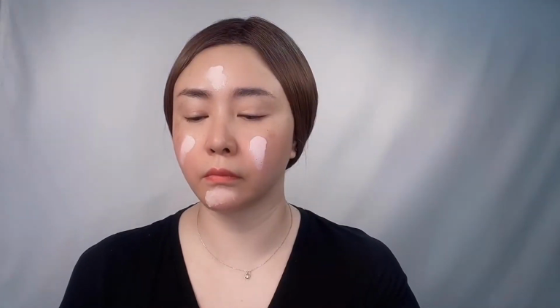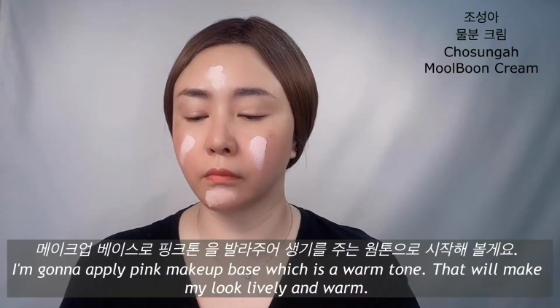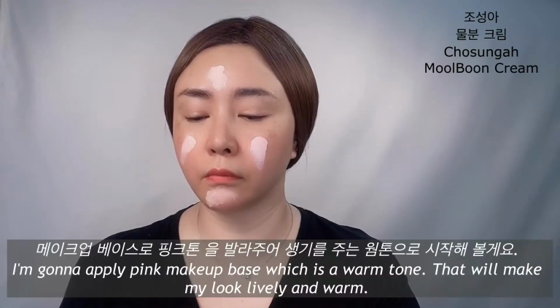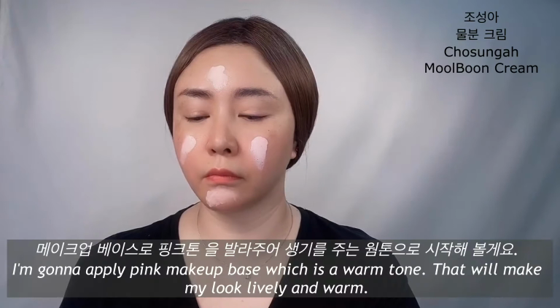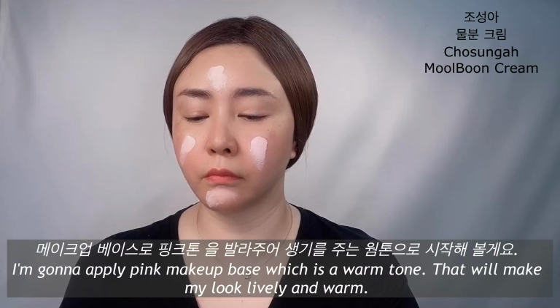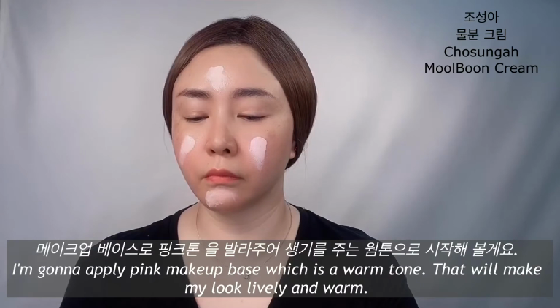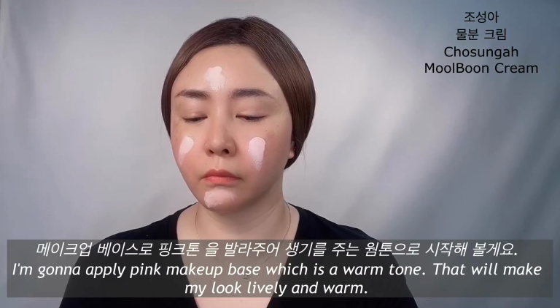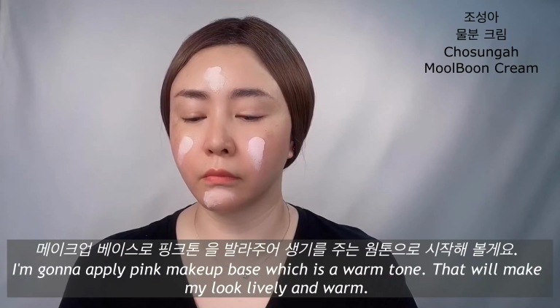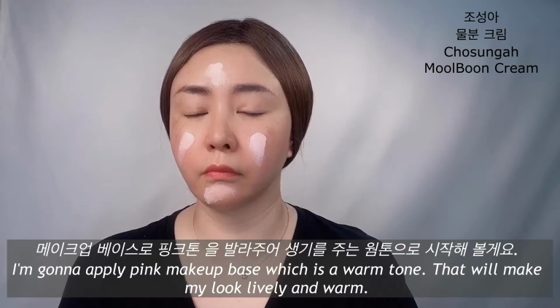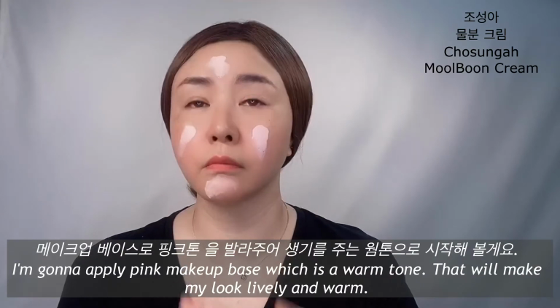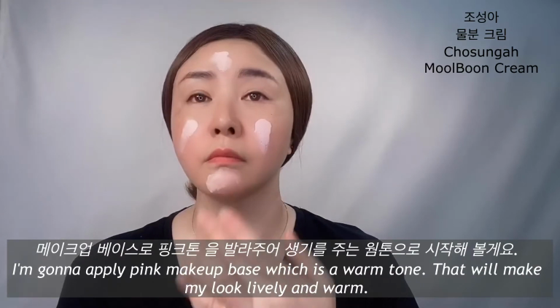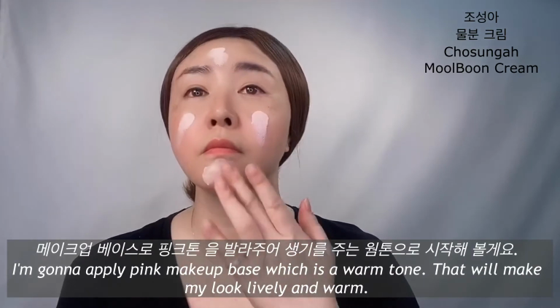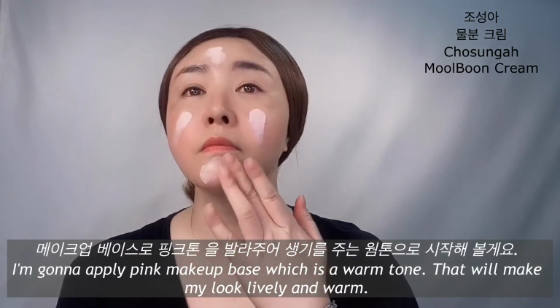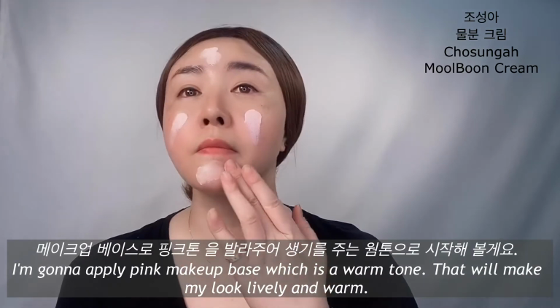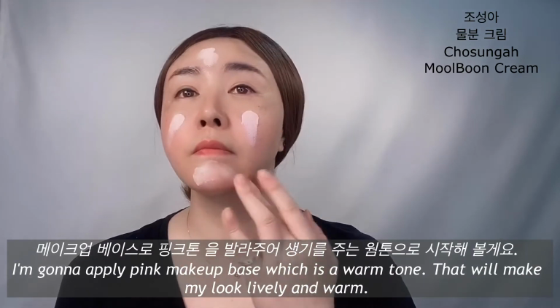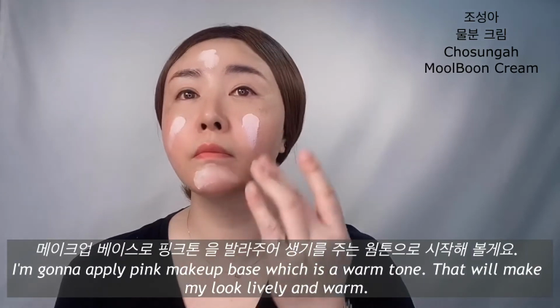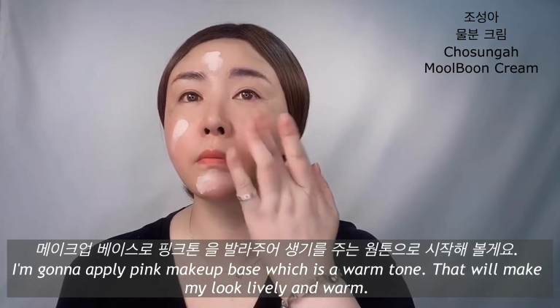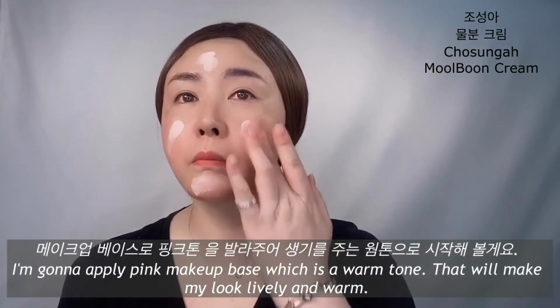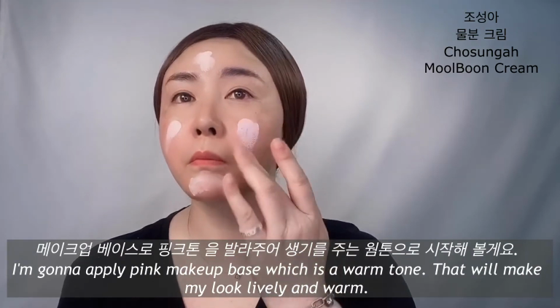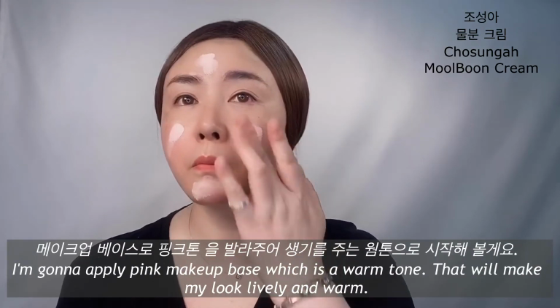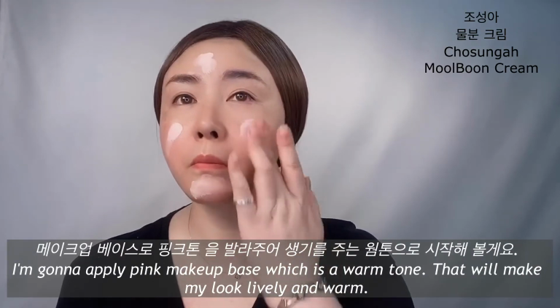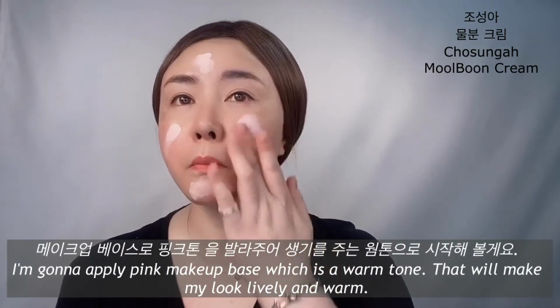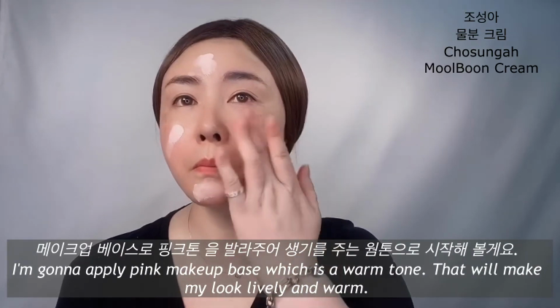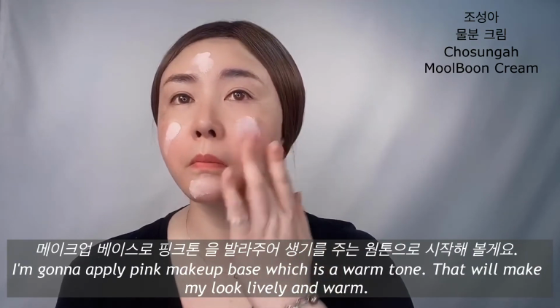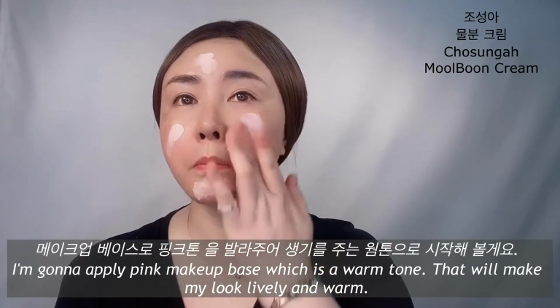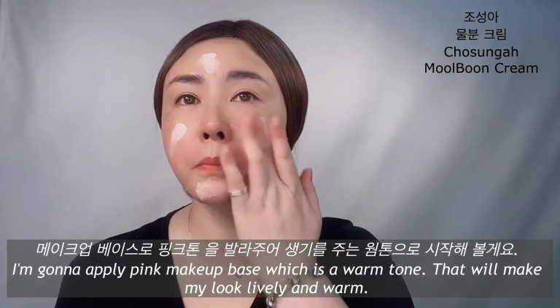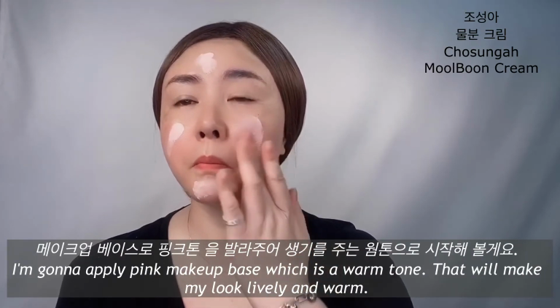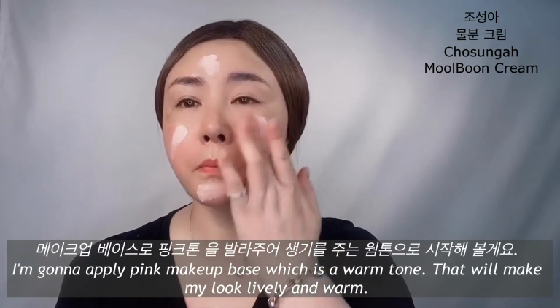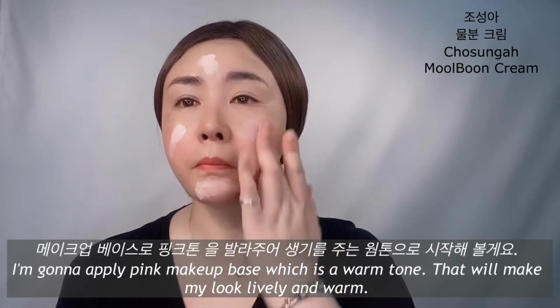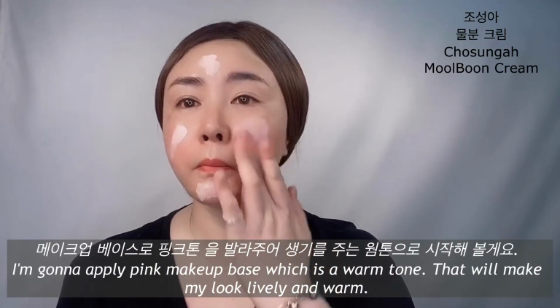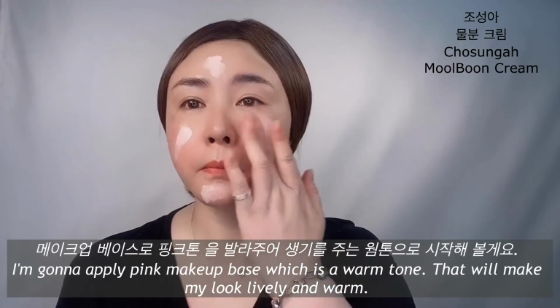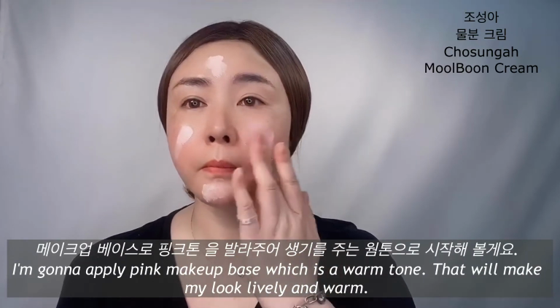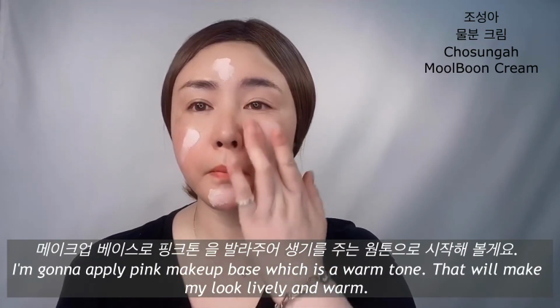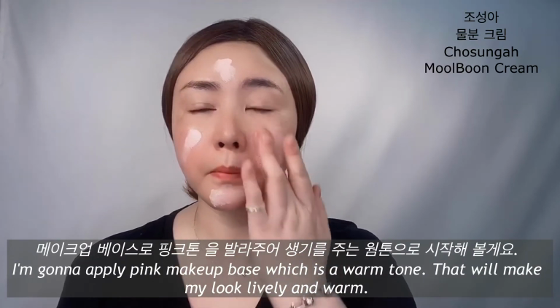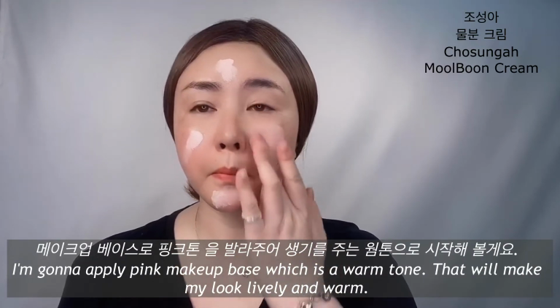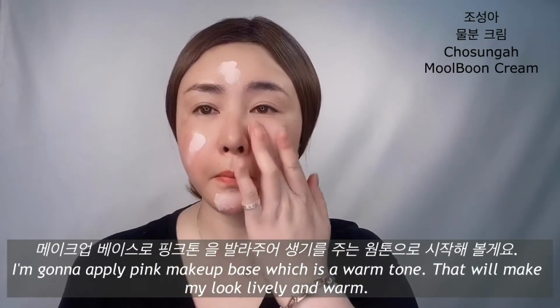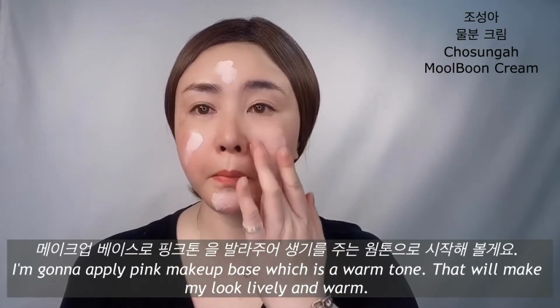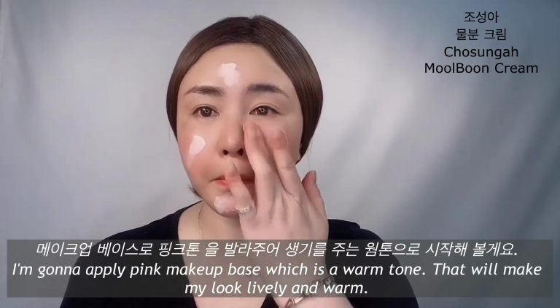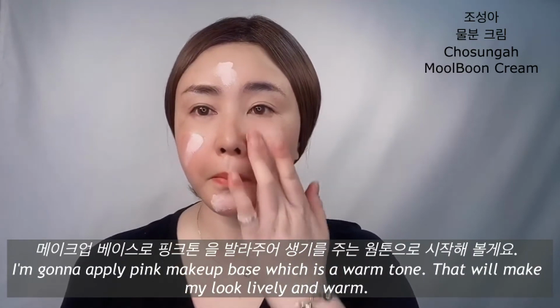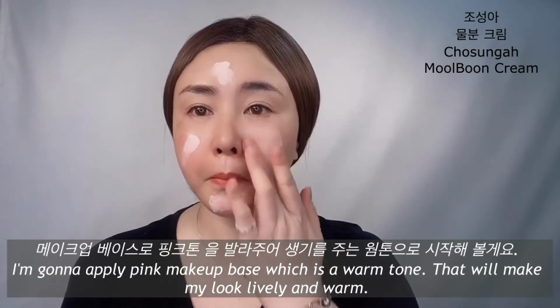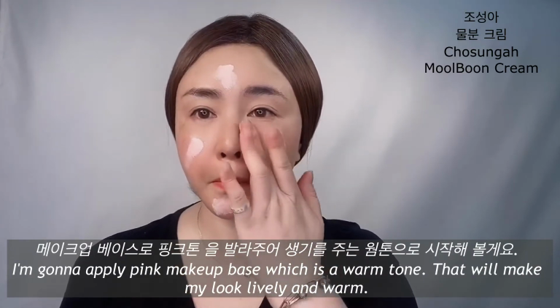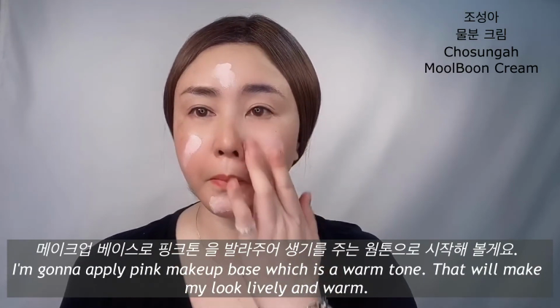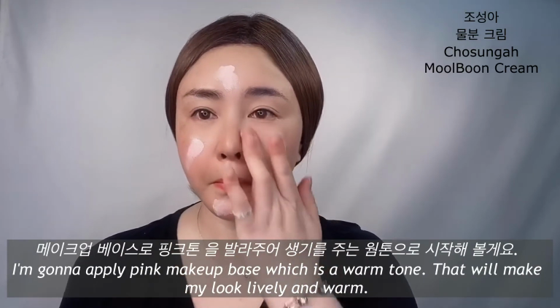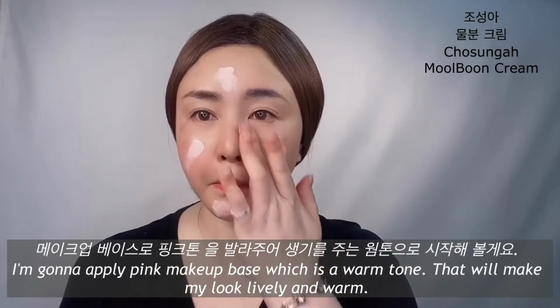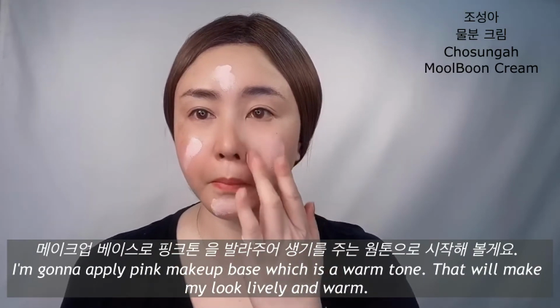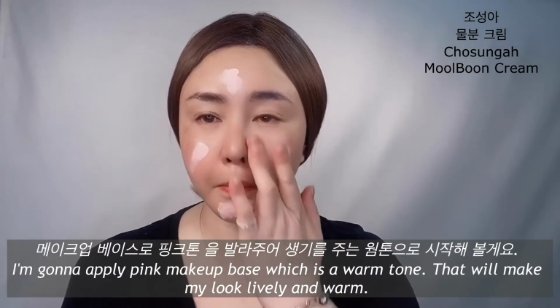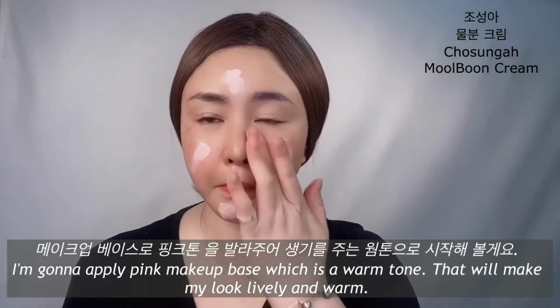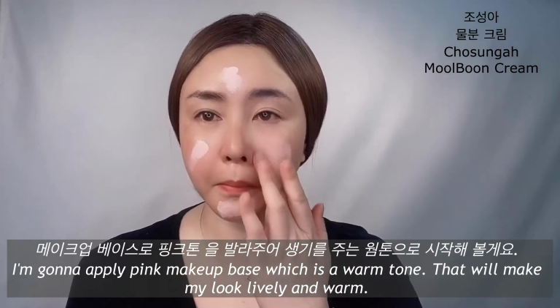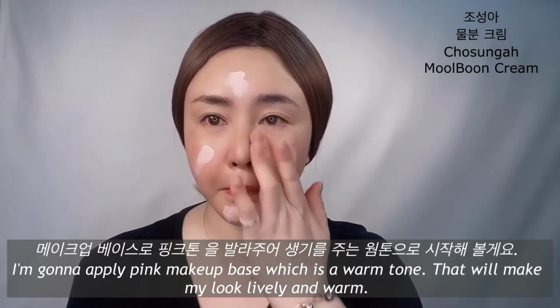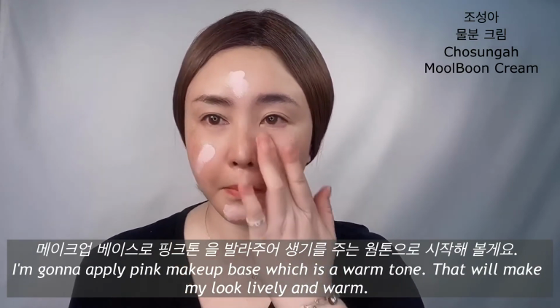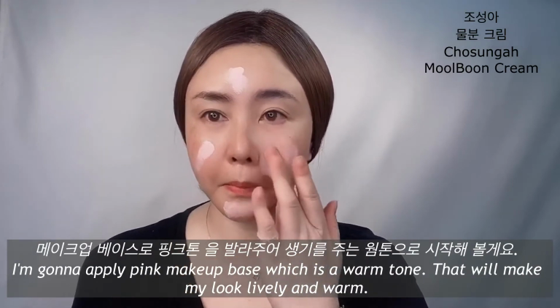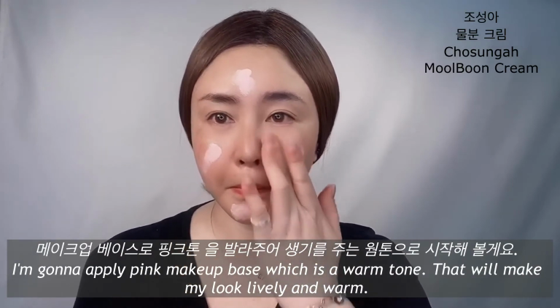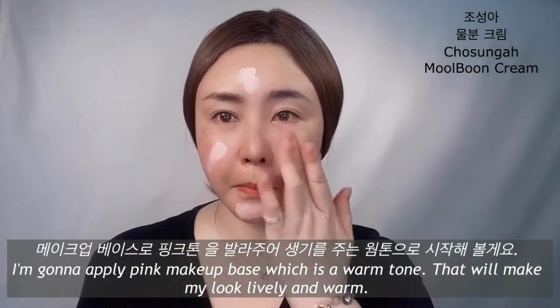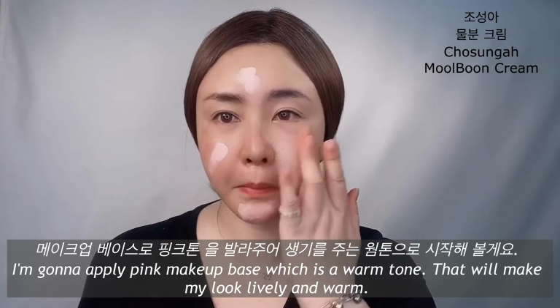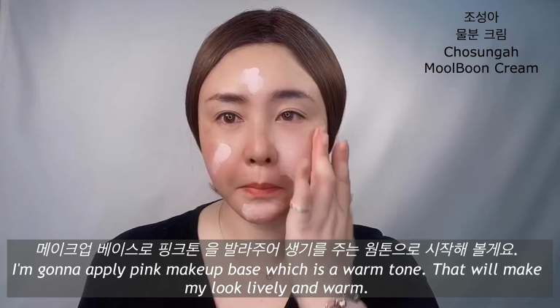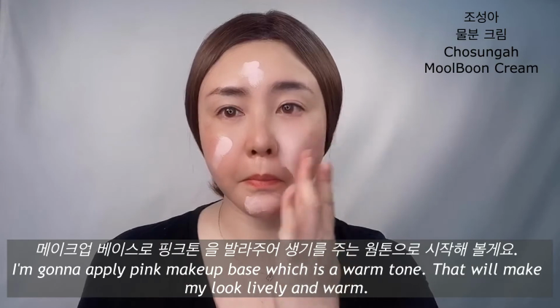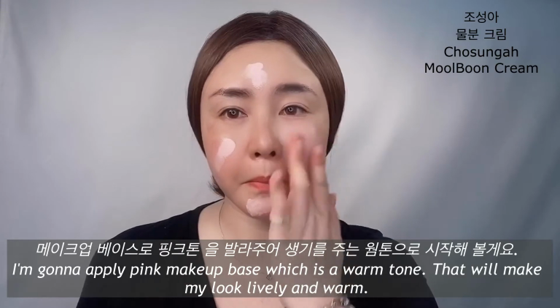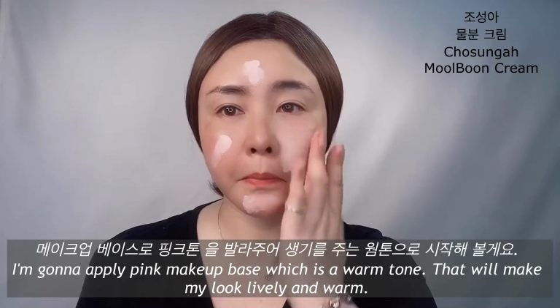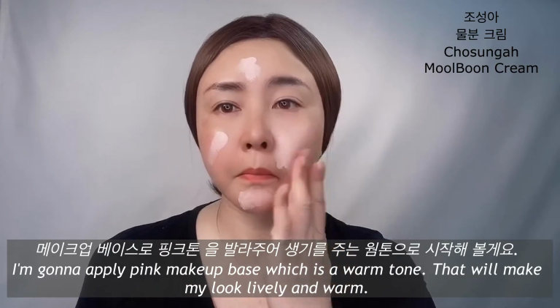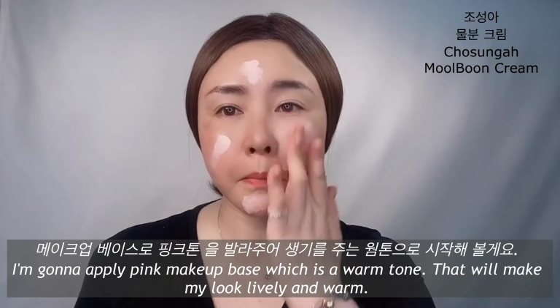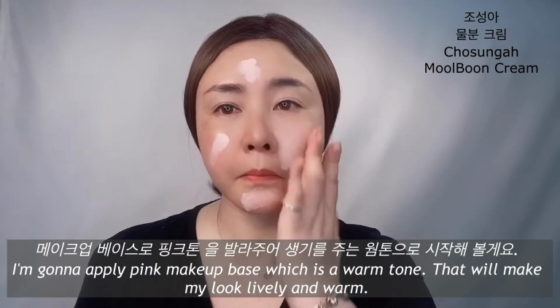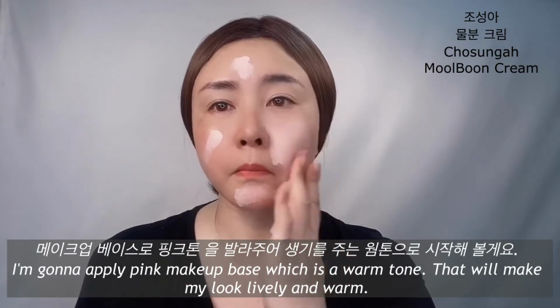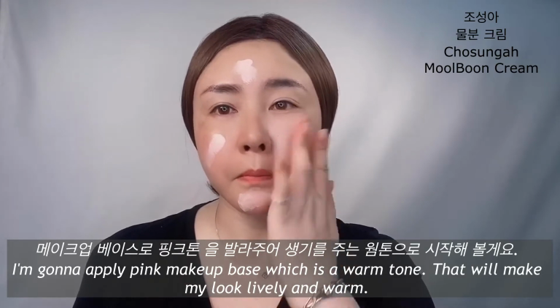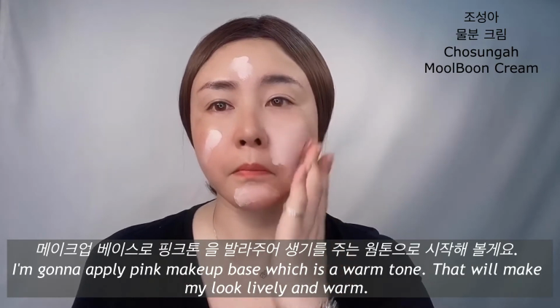I'm gonna apply Pink Makeup Base, which is a warm tone that will make my look lightly and warm.